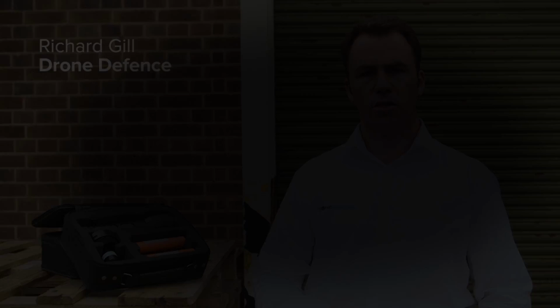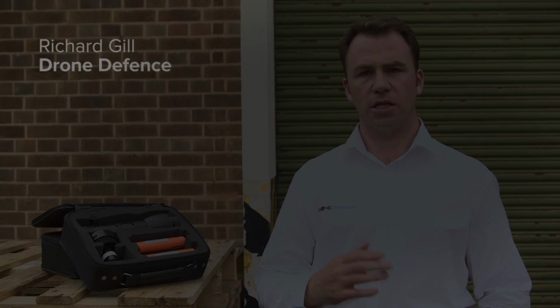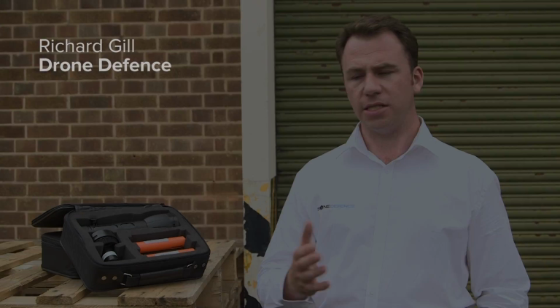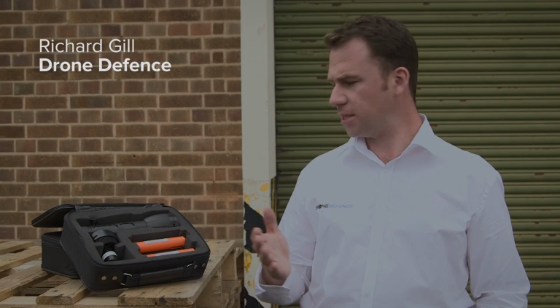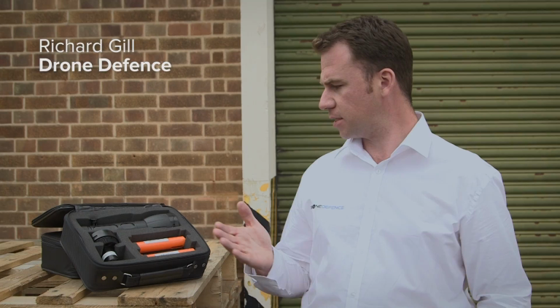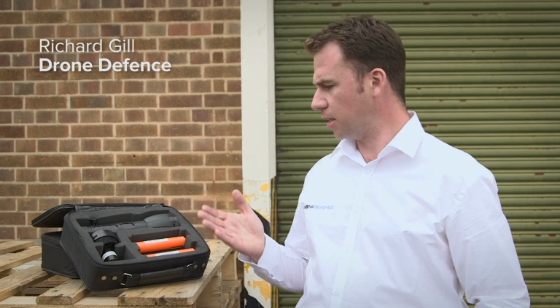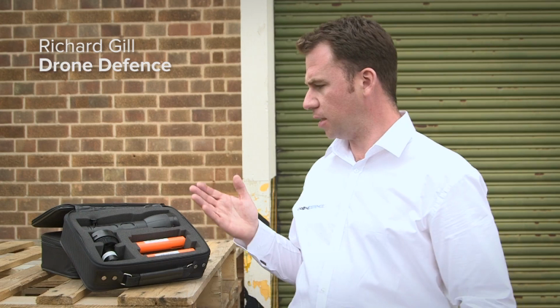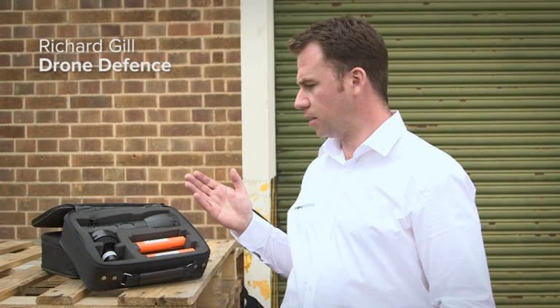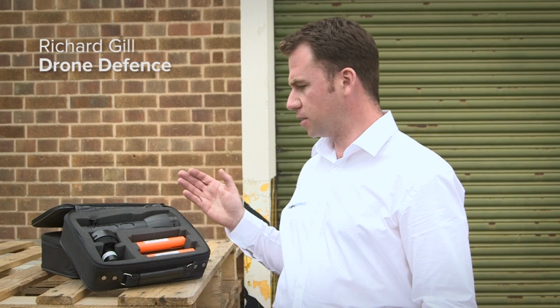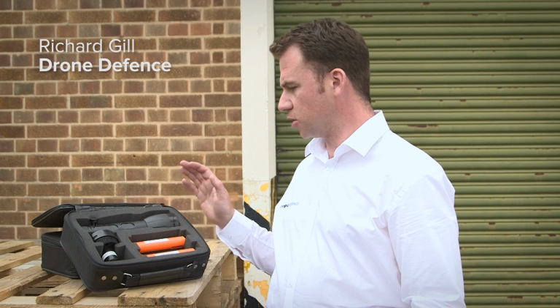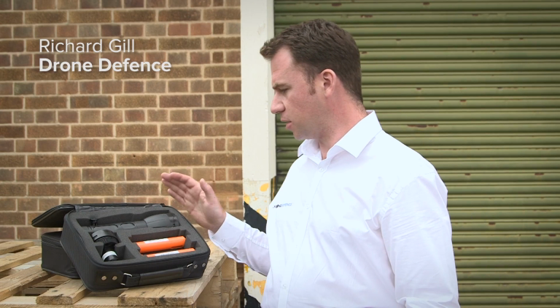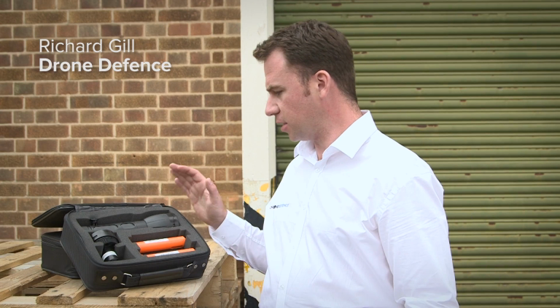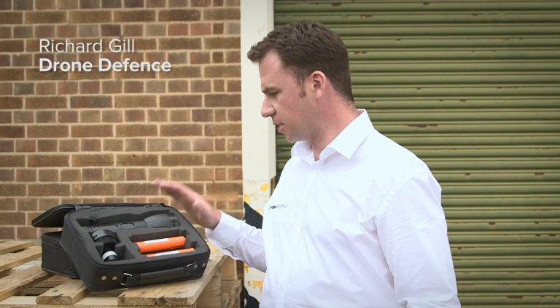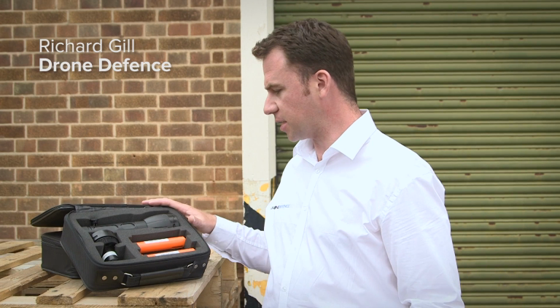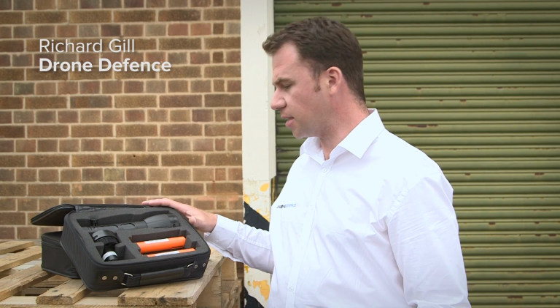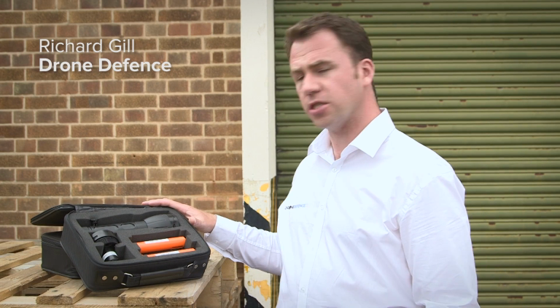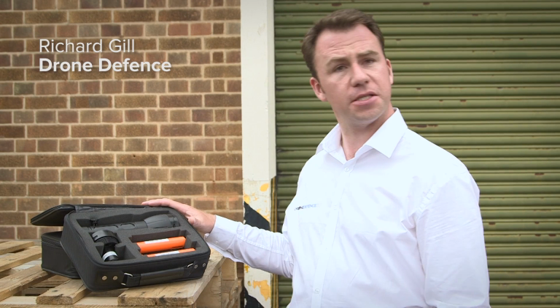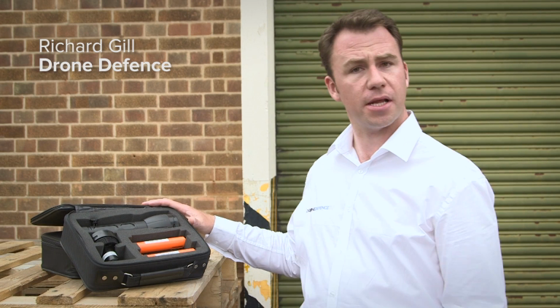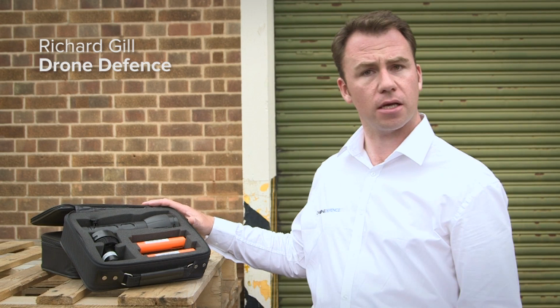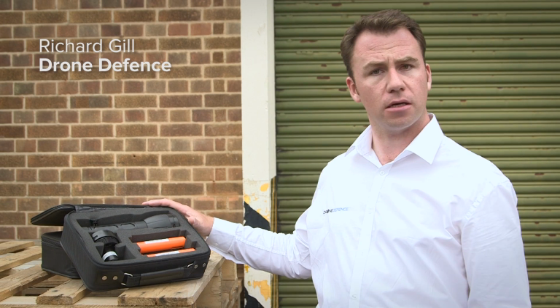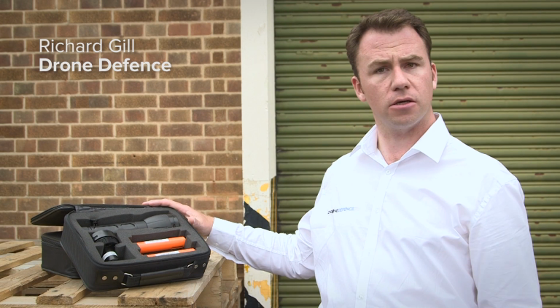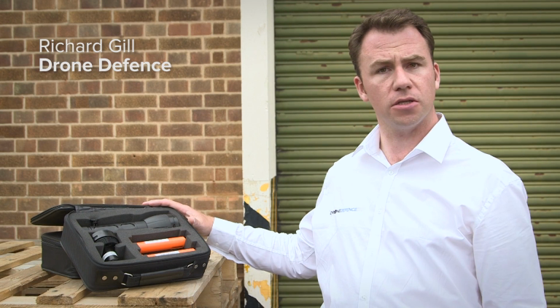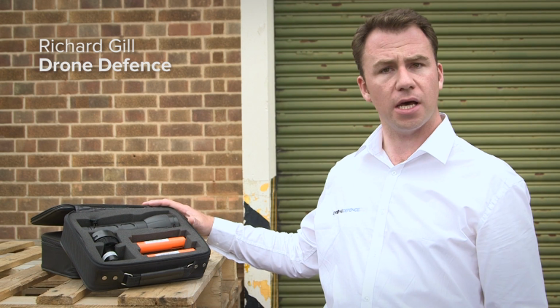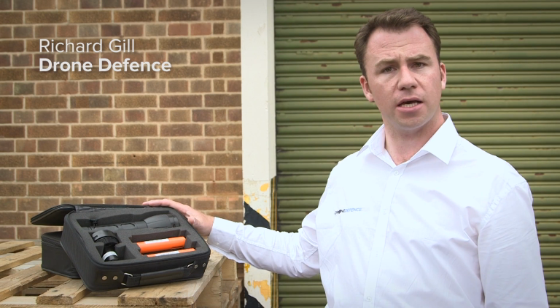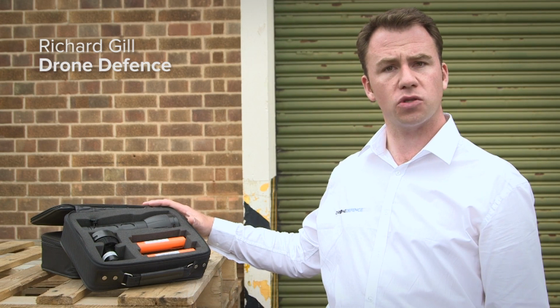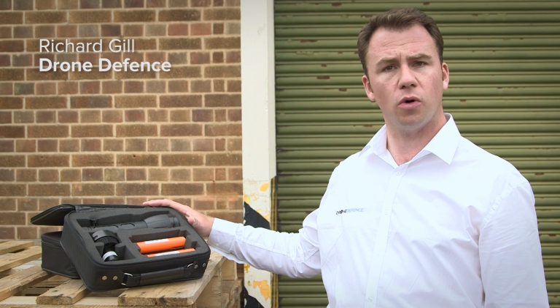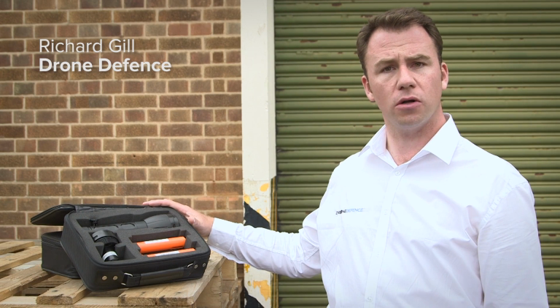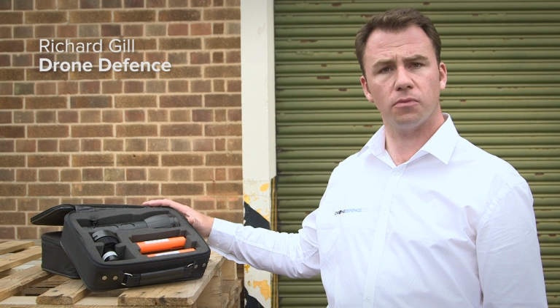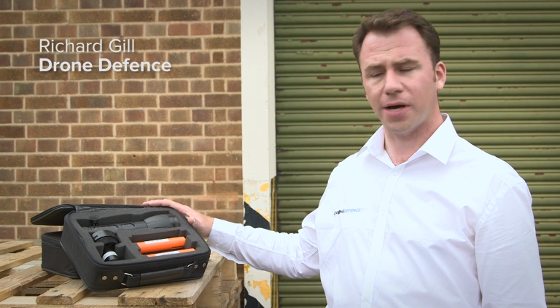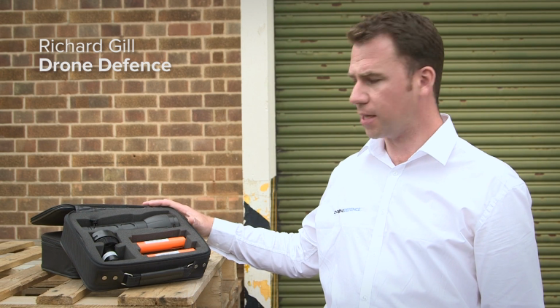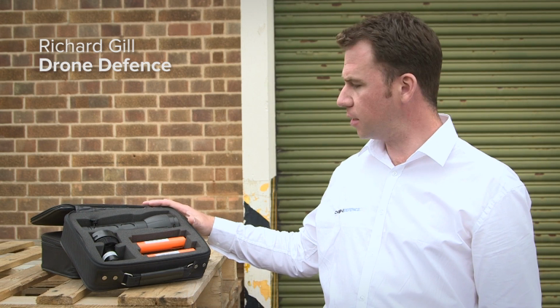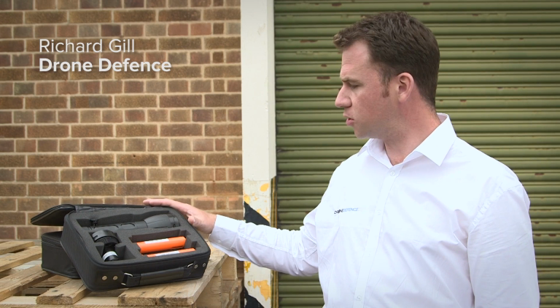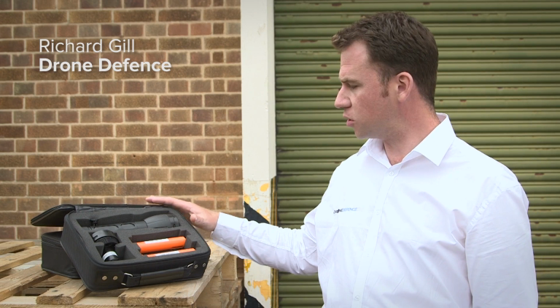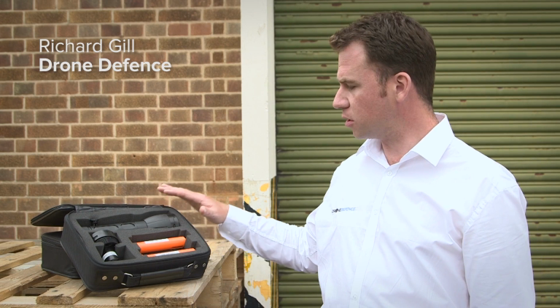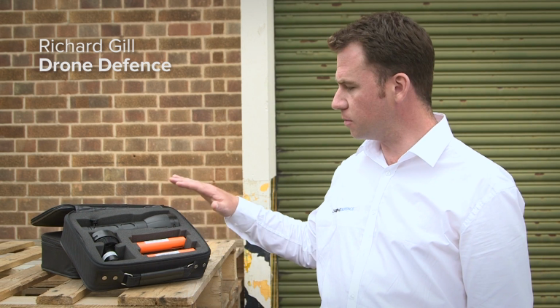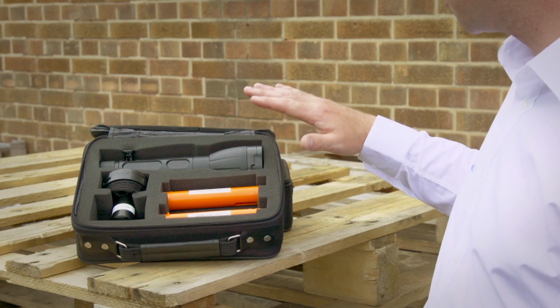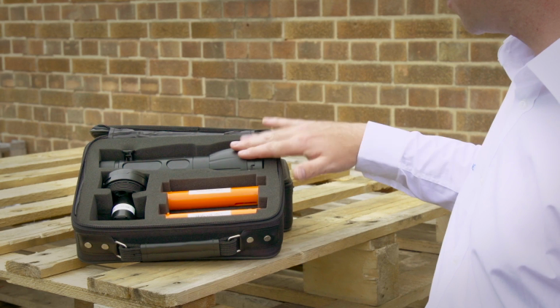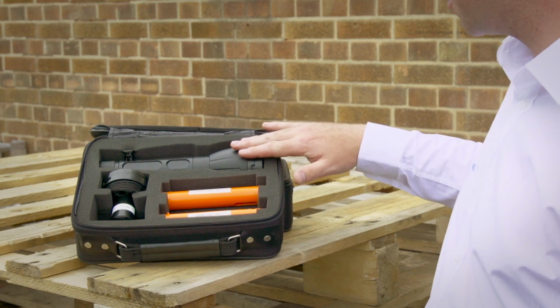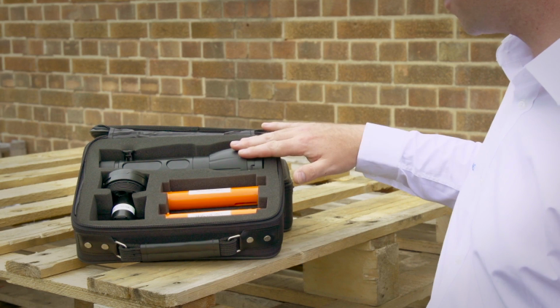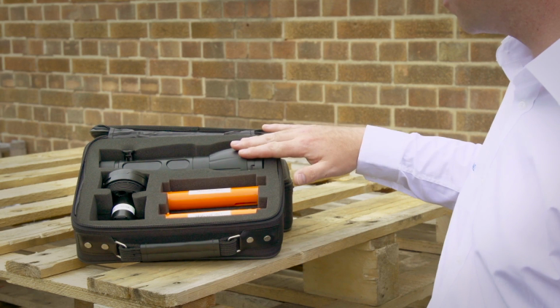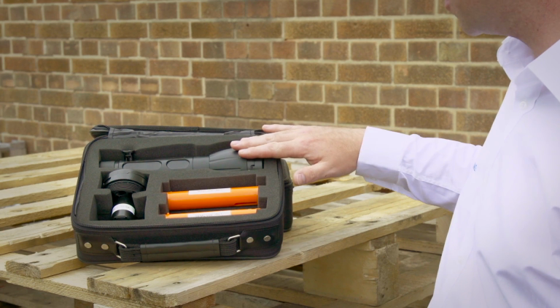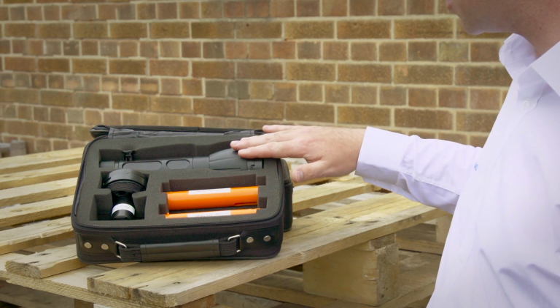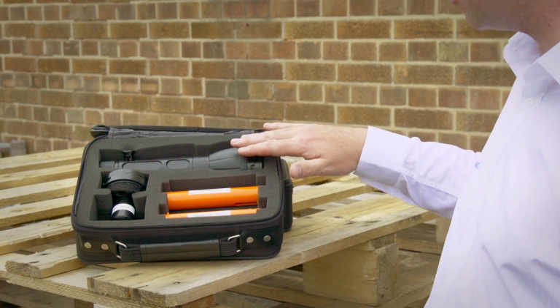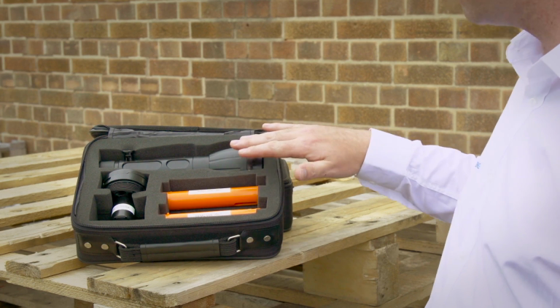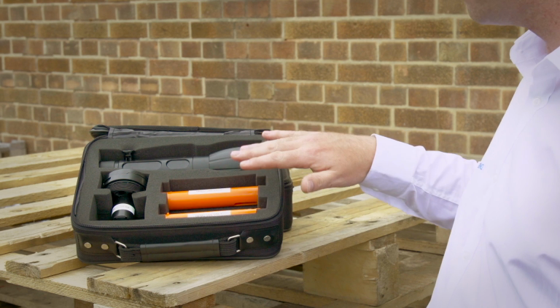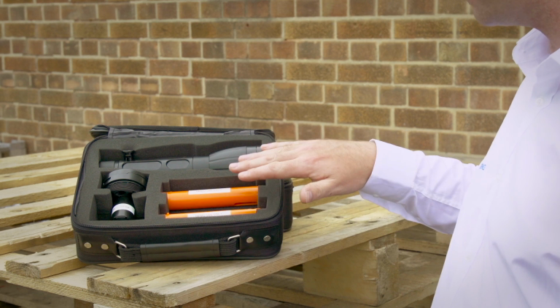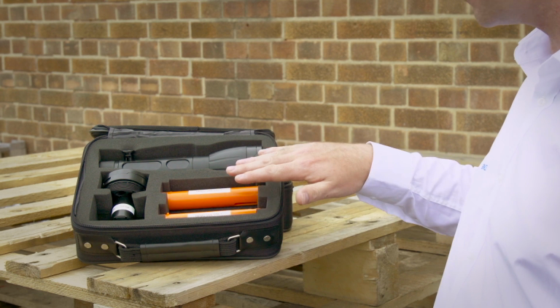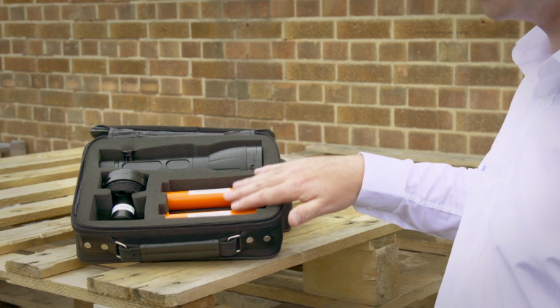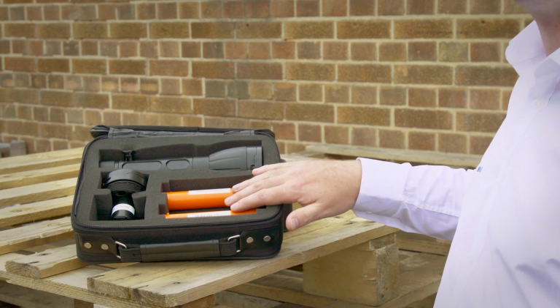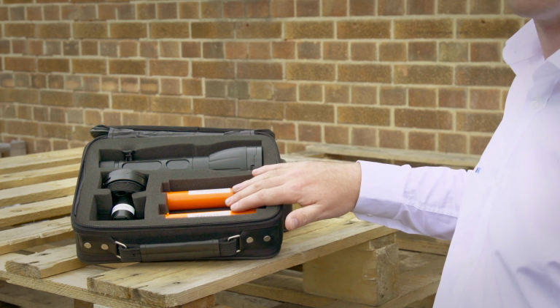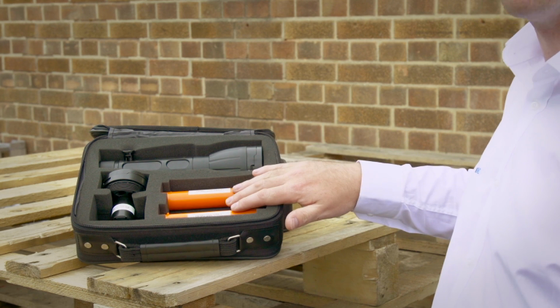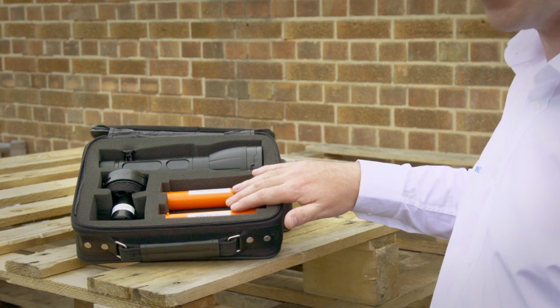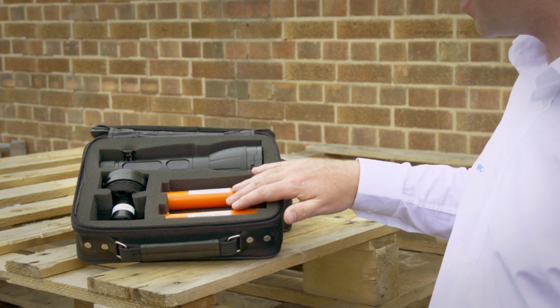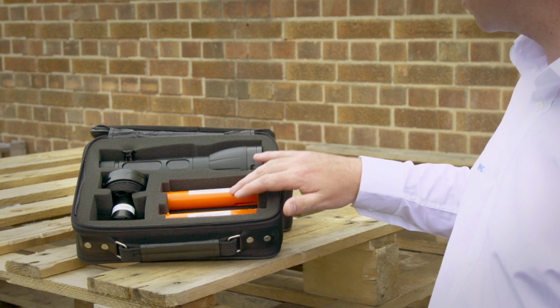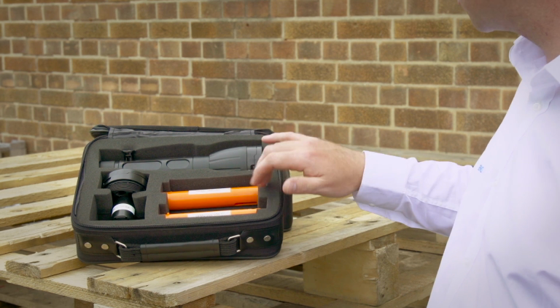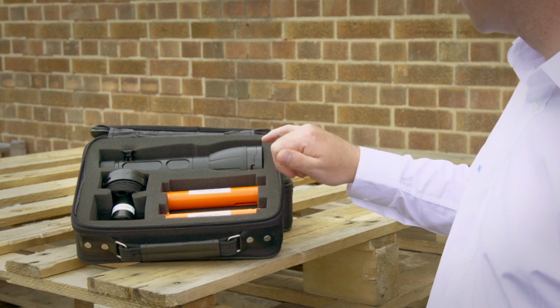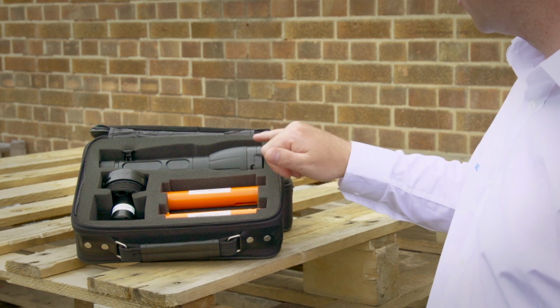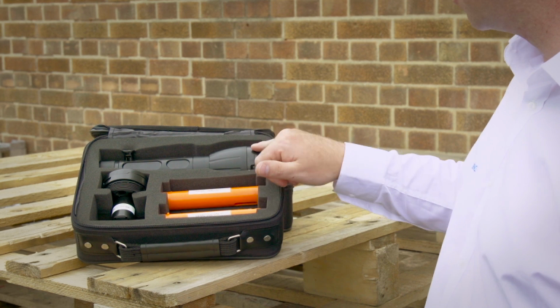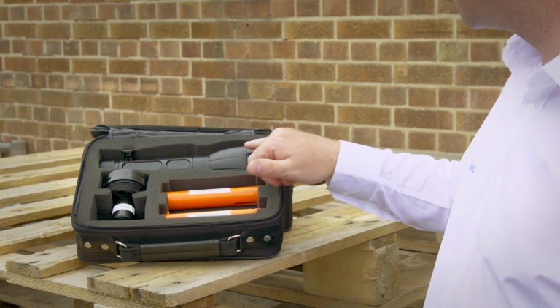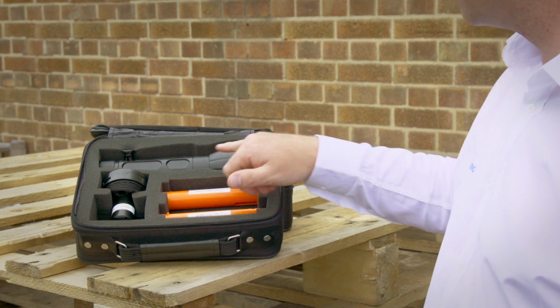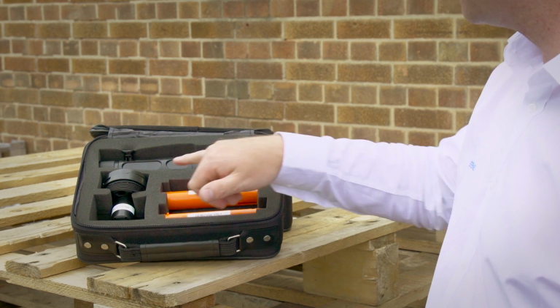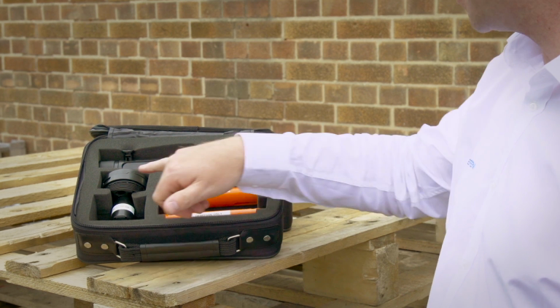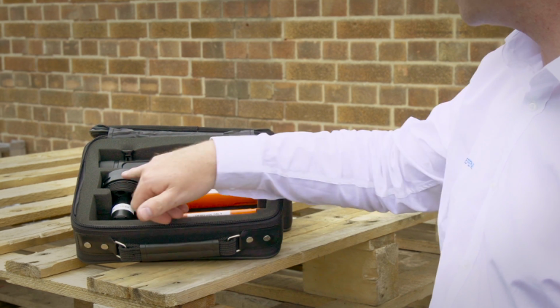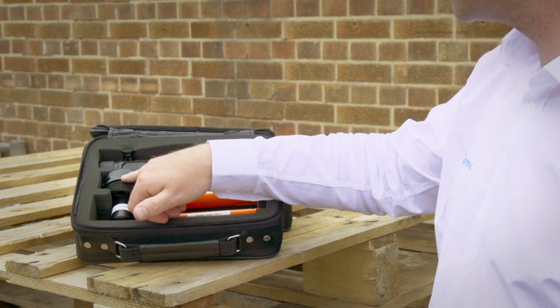This is essentially the standard Netgun X1 package. It comes with the Netgun itself, two power packs and two nets.